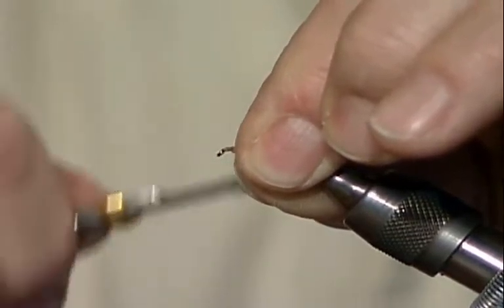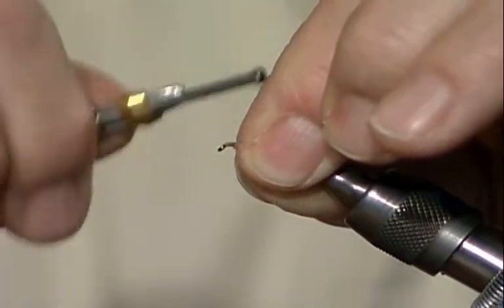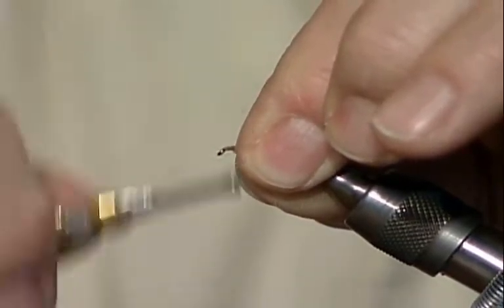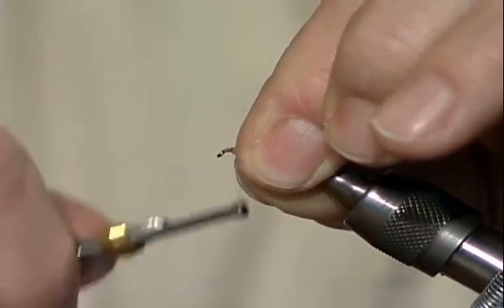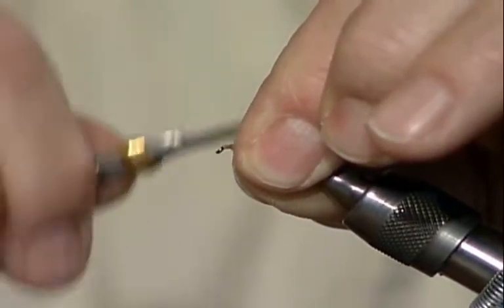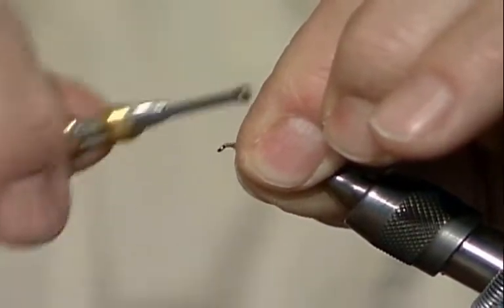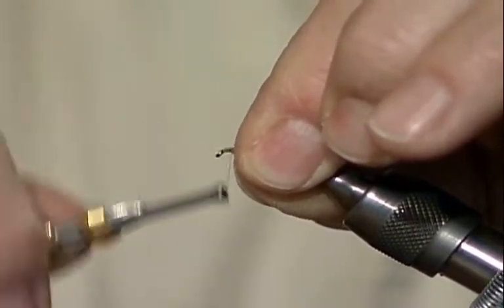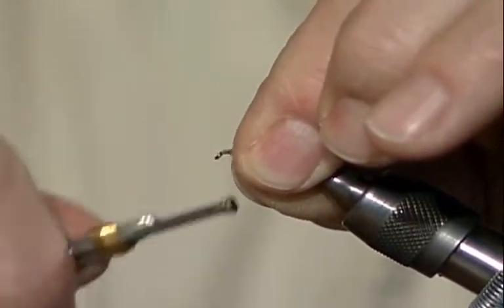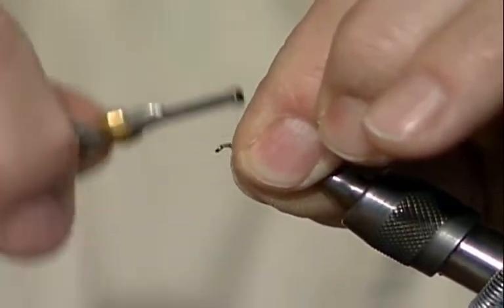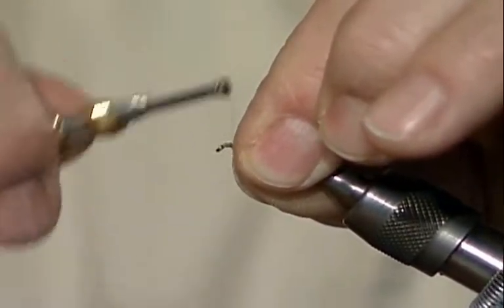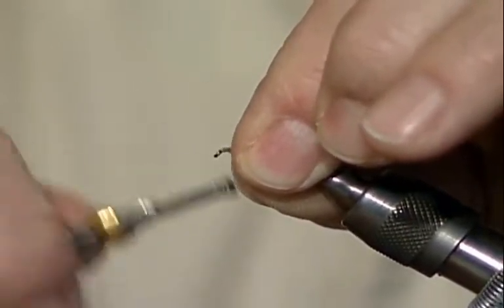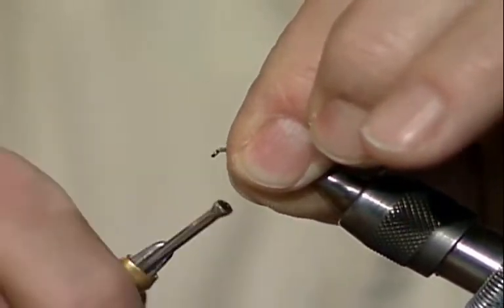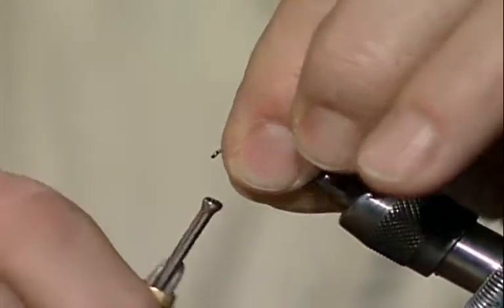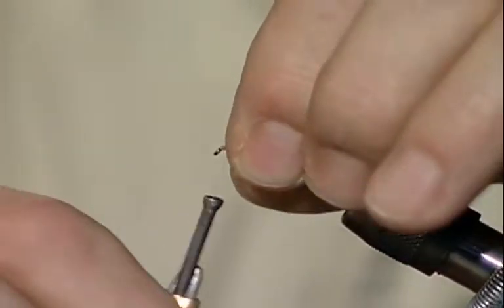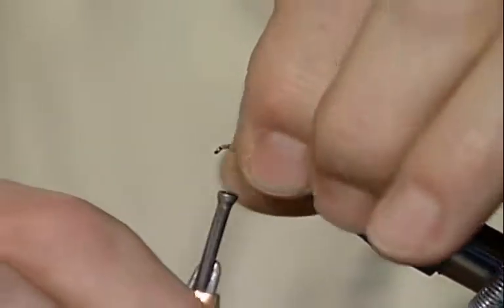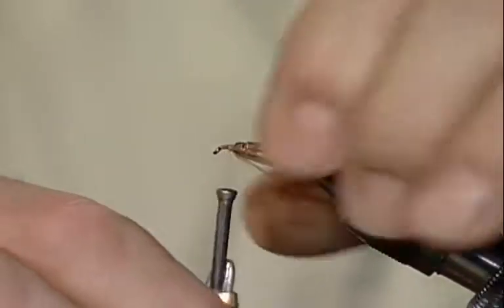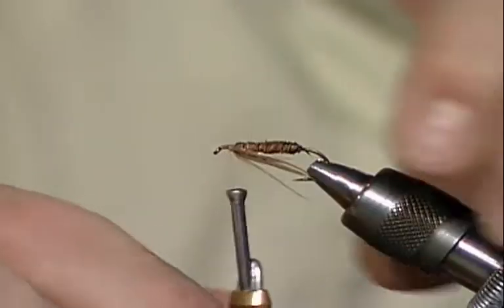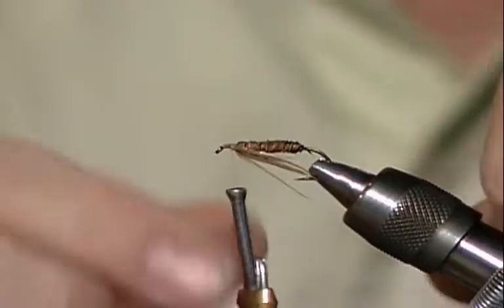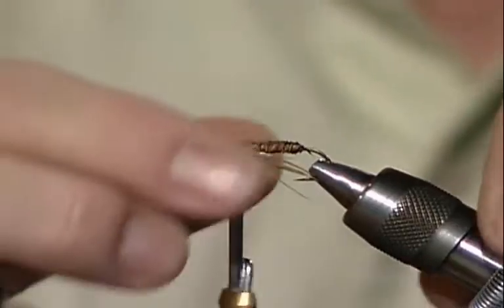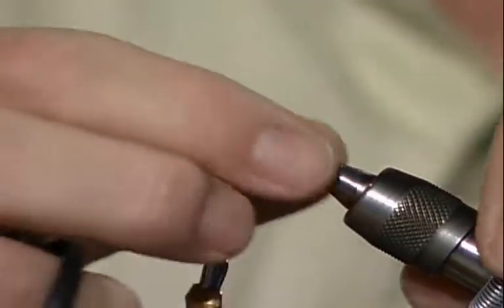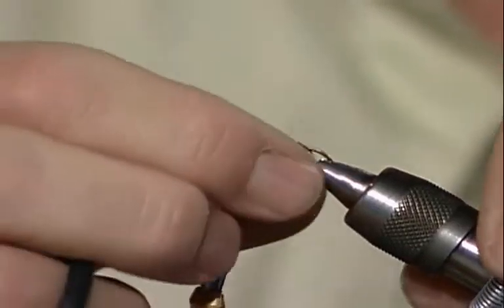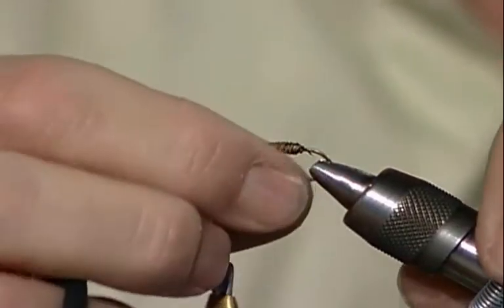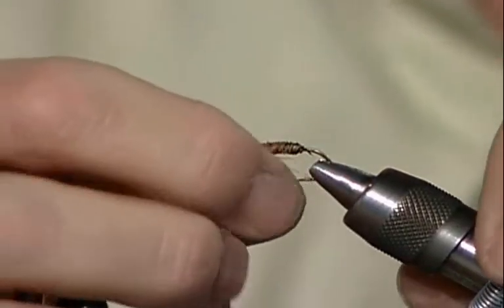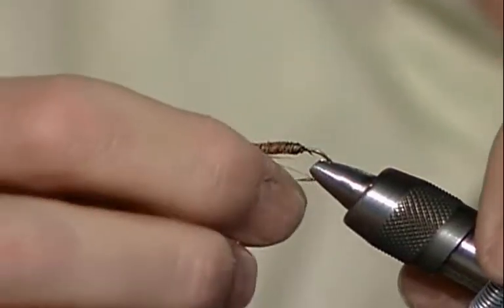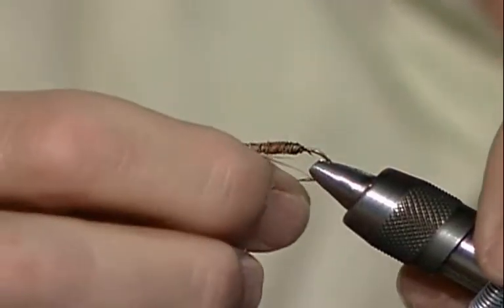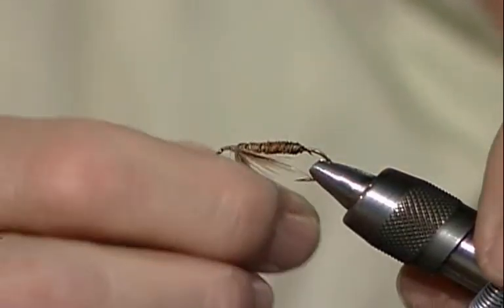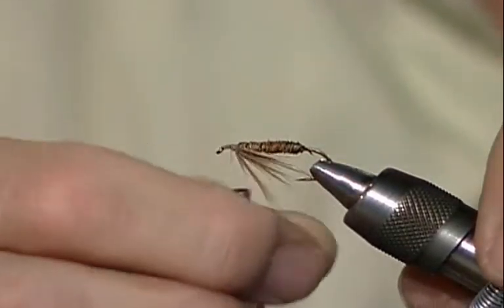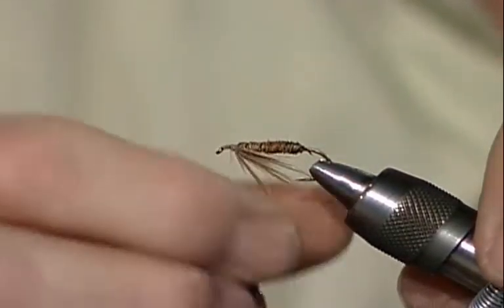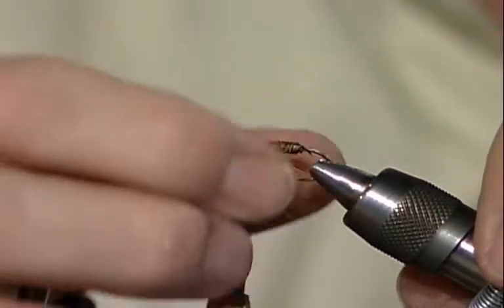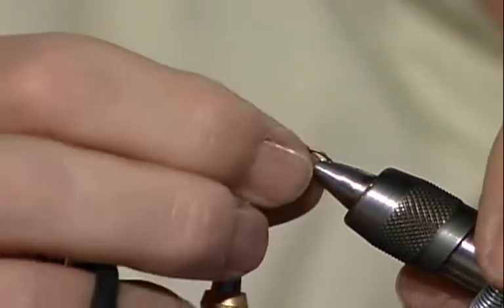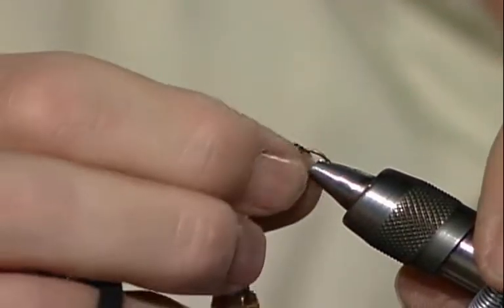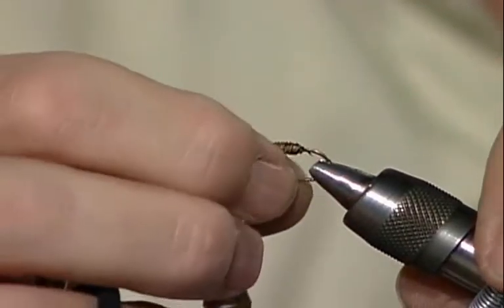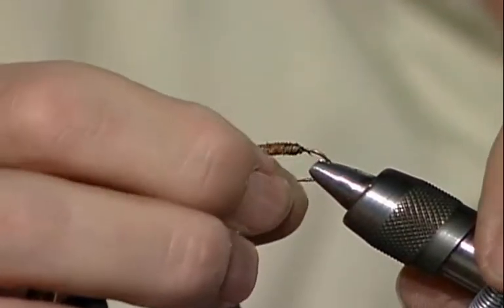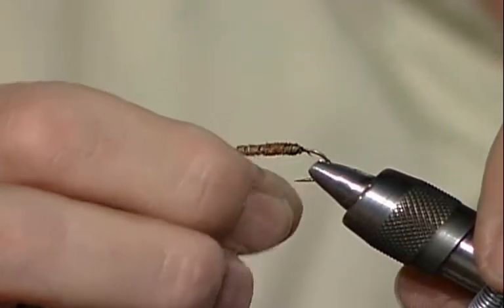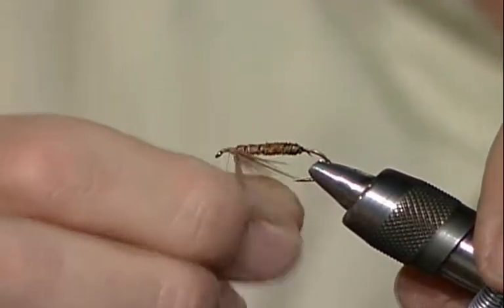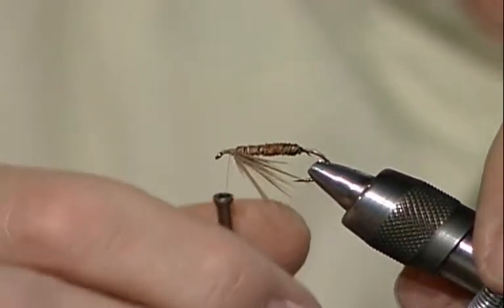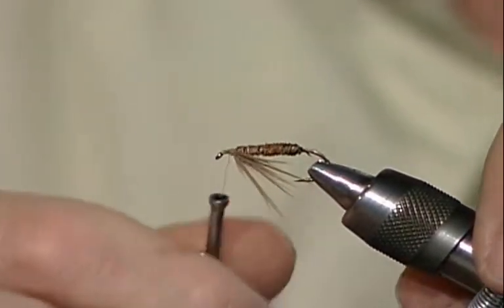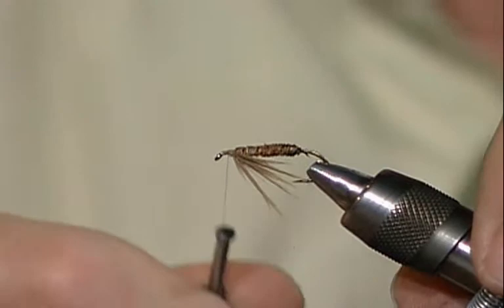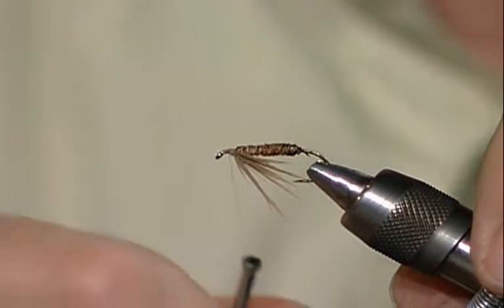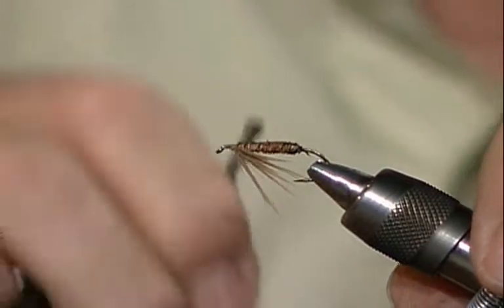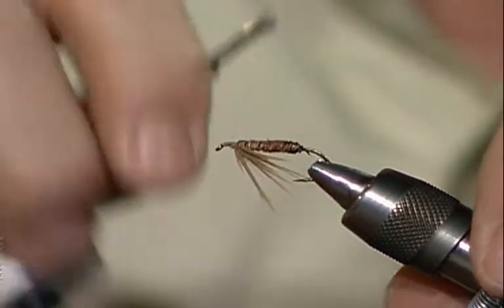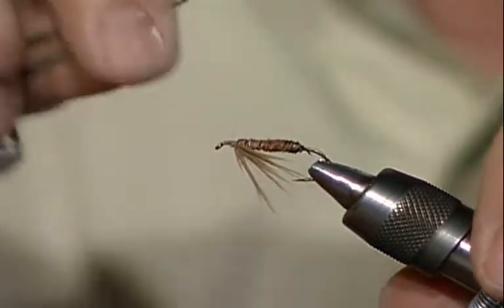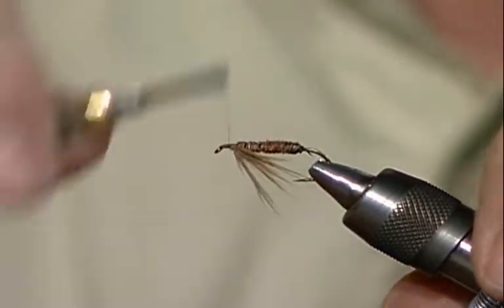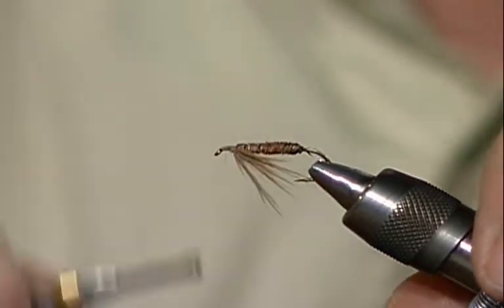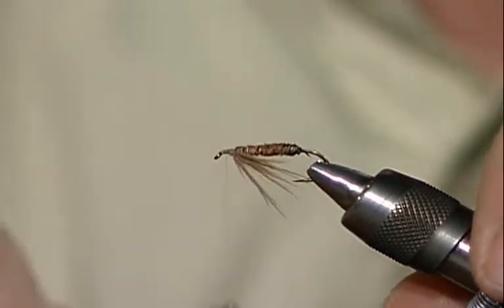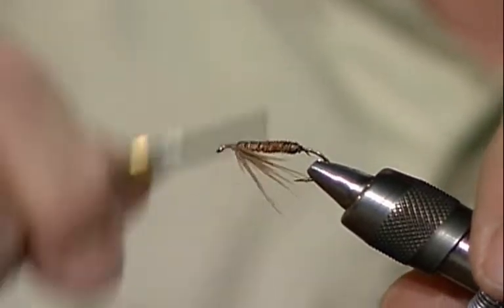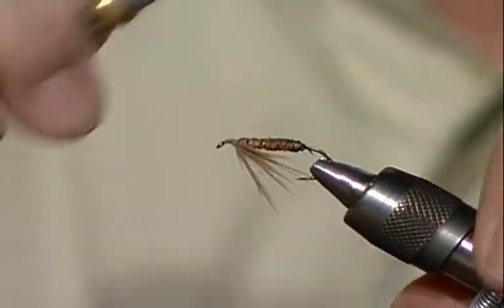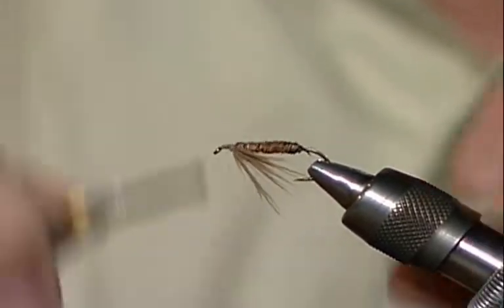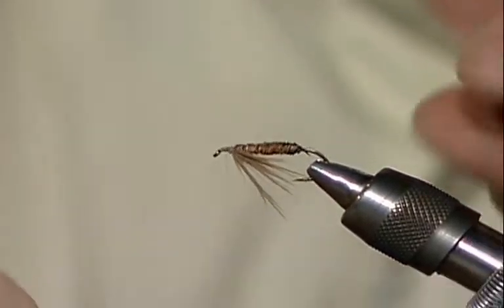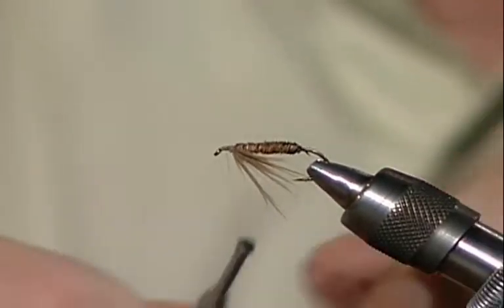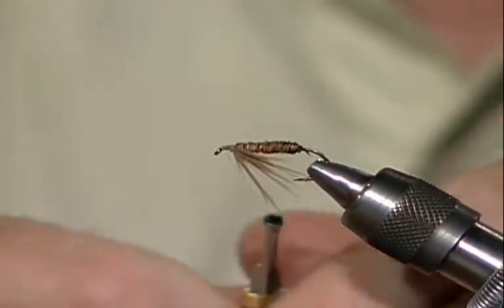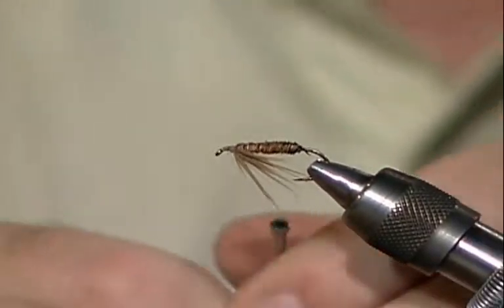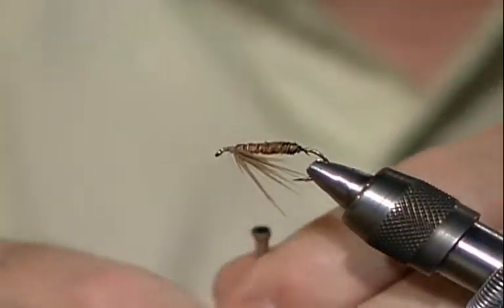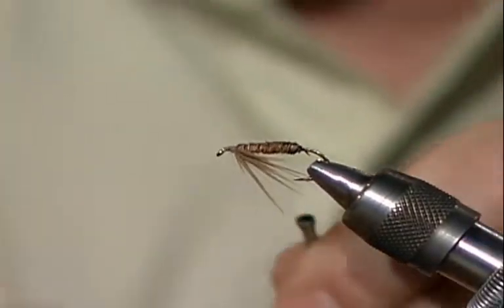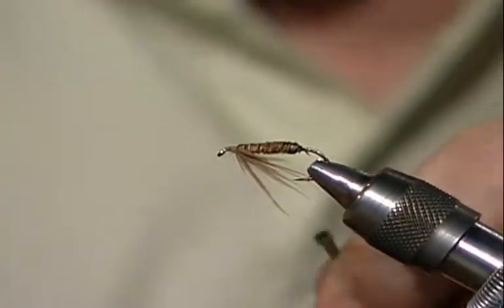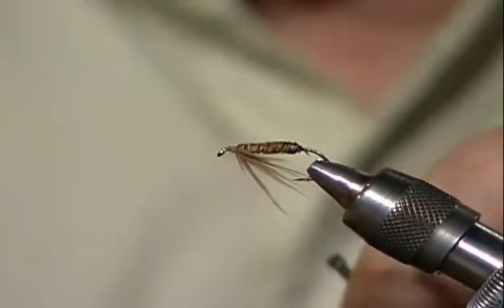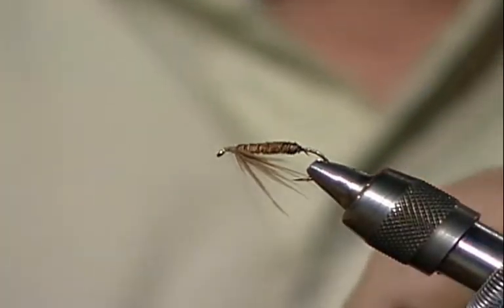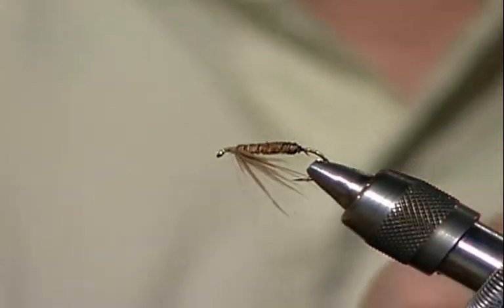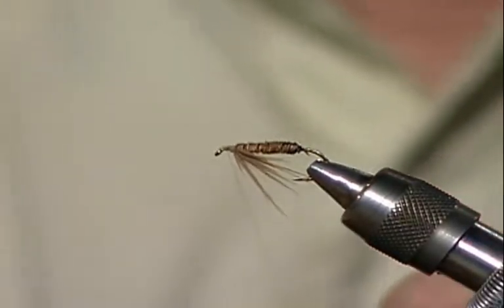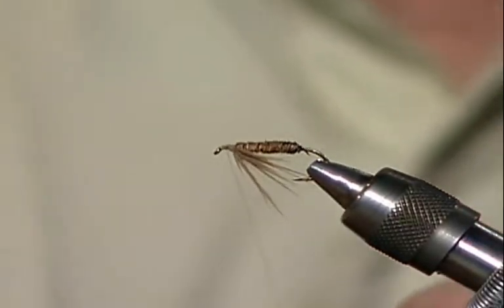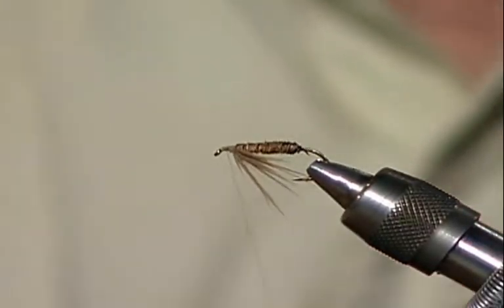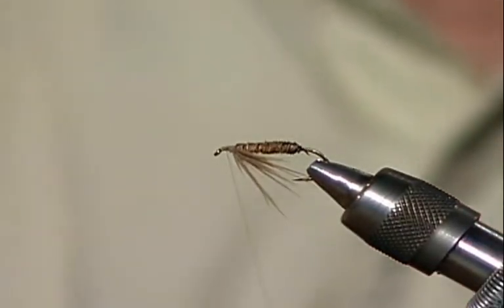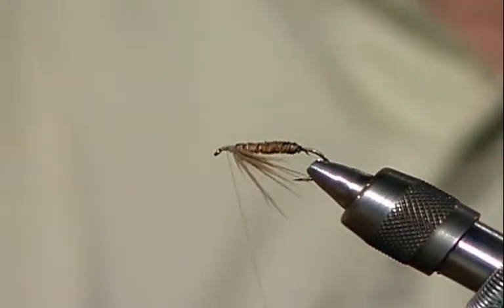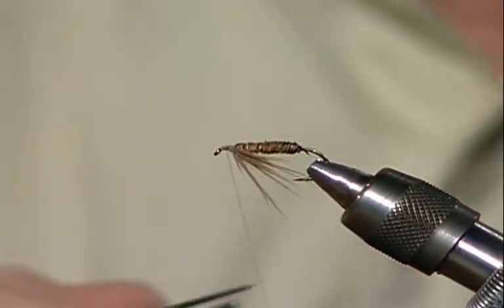As that fly goes through the water, it just swims and kicks and carries on. That one came out very well.